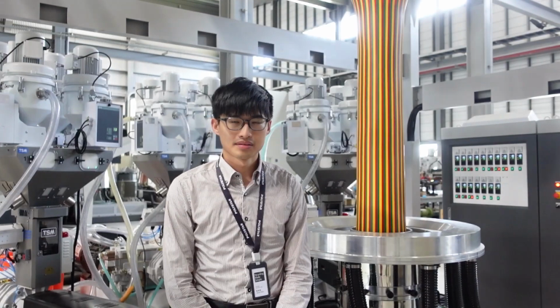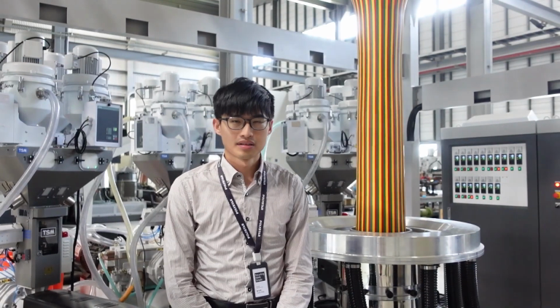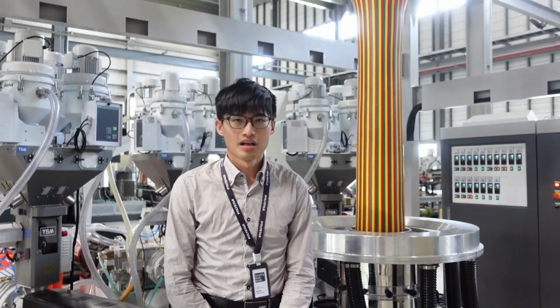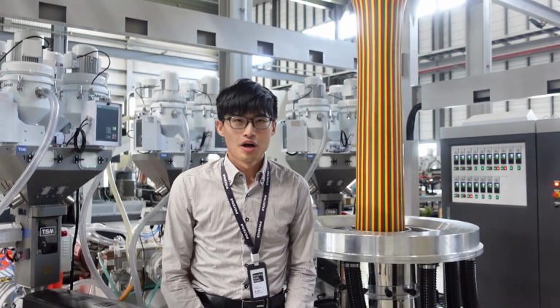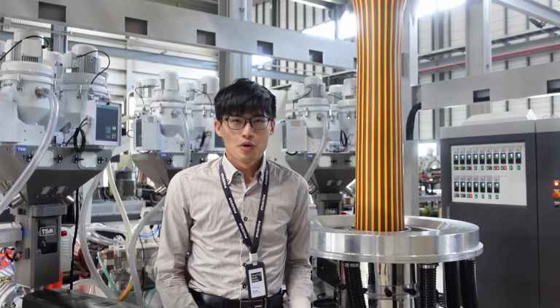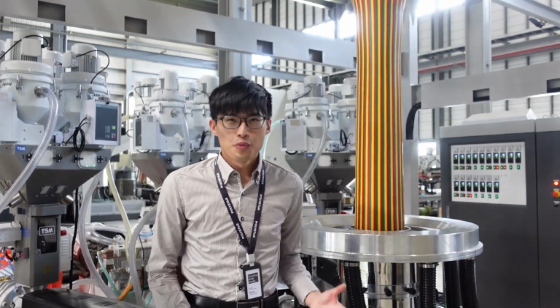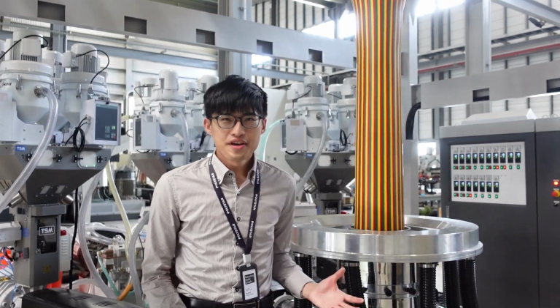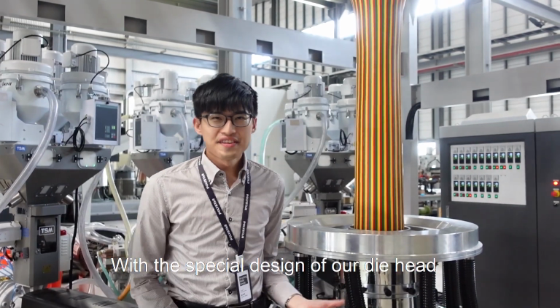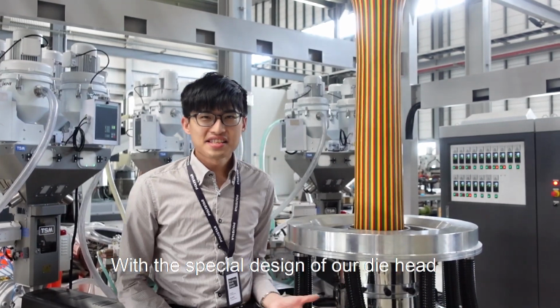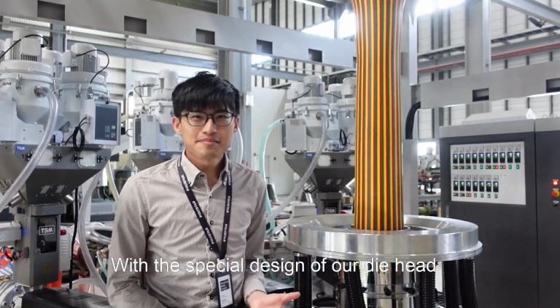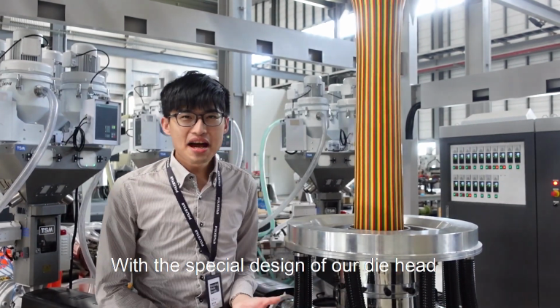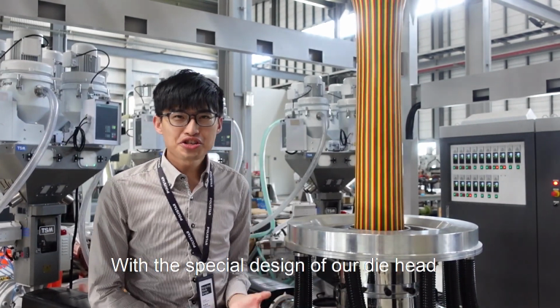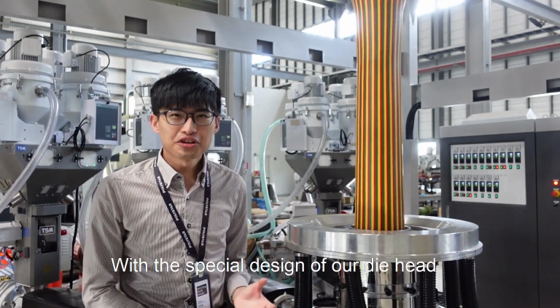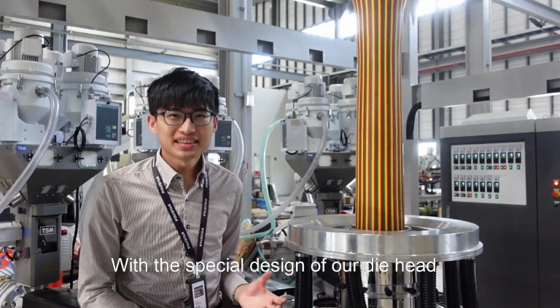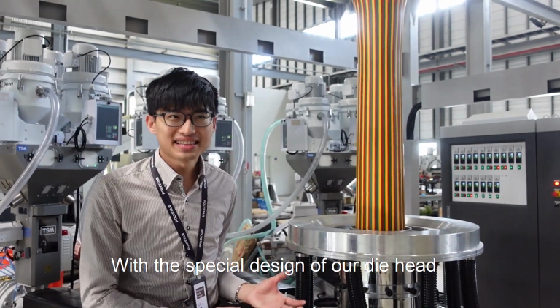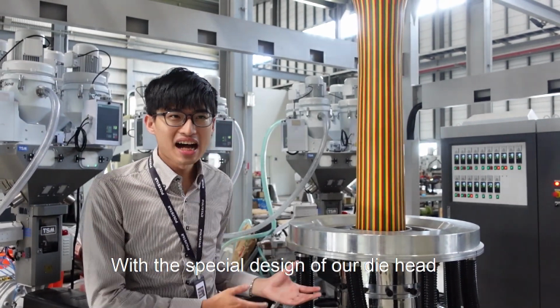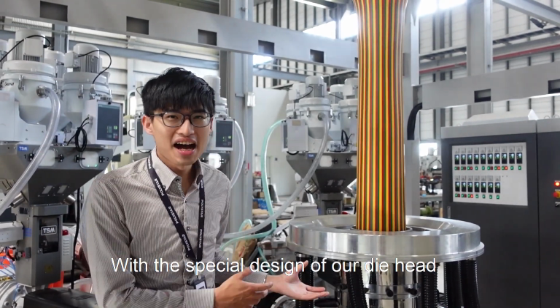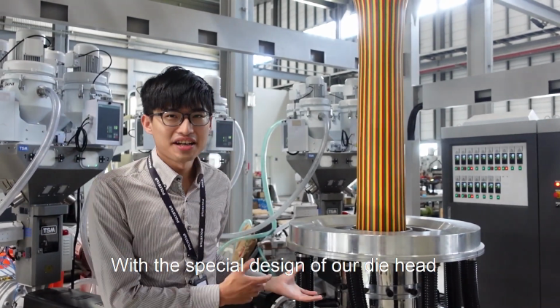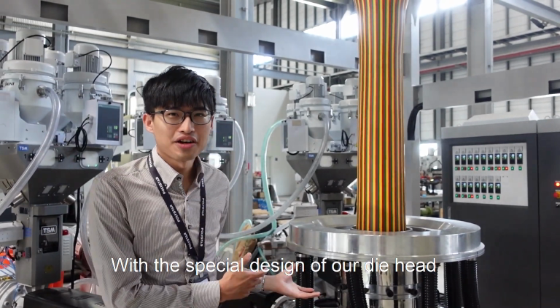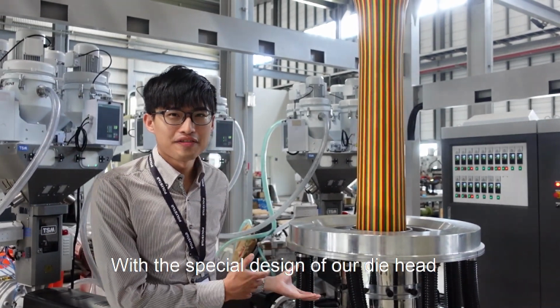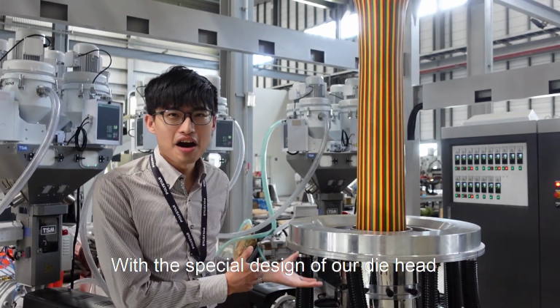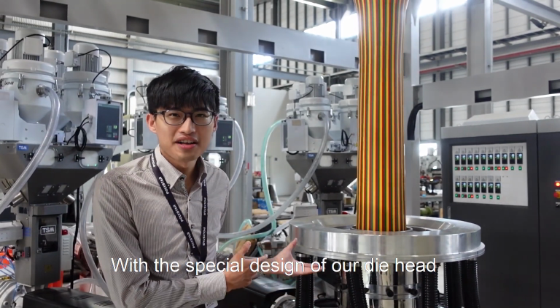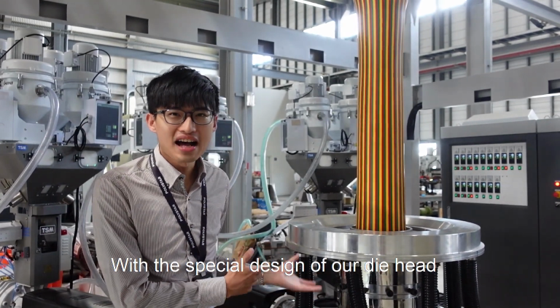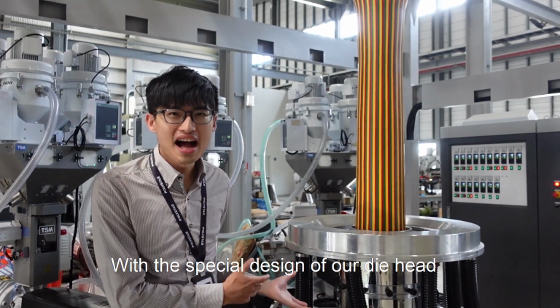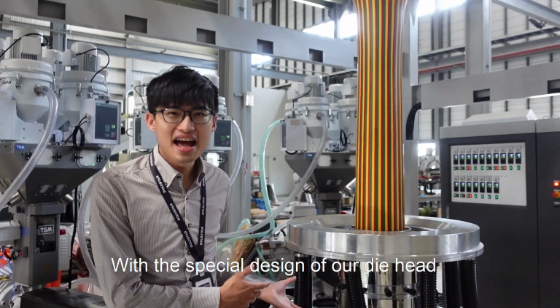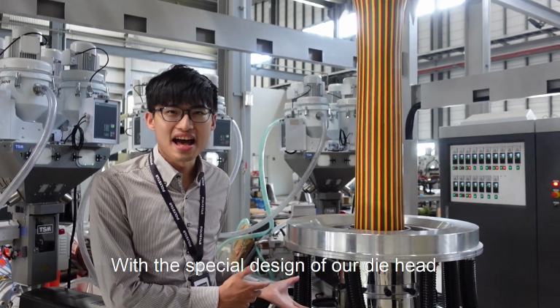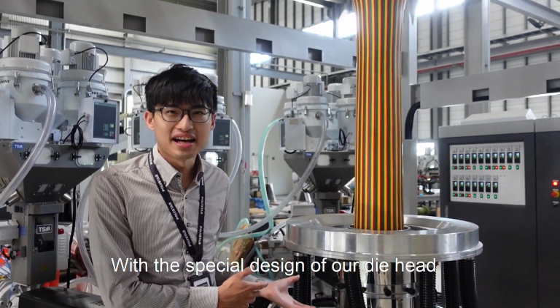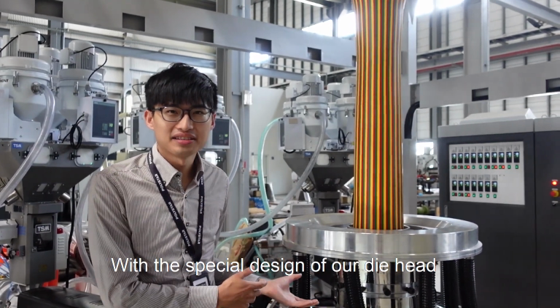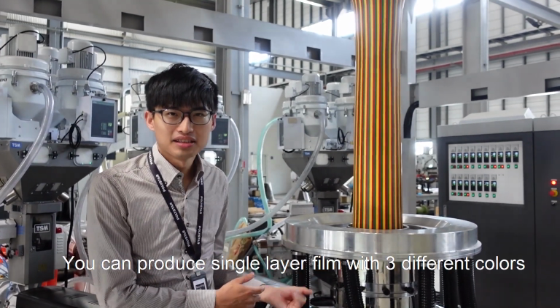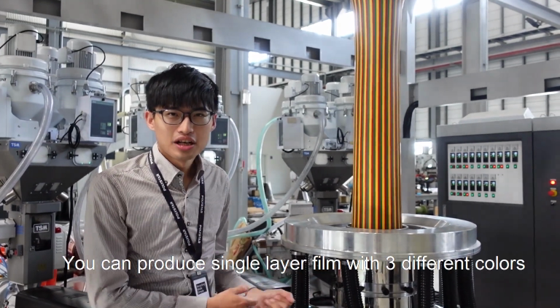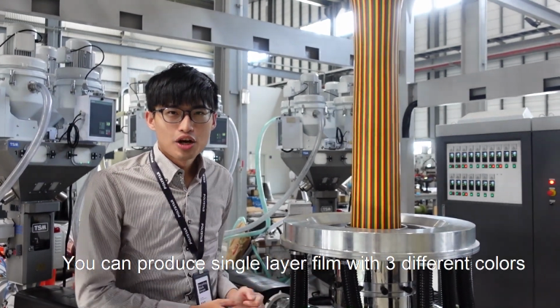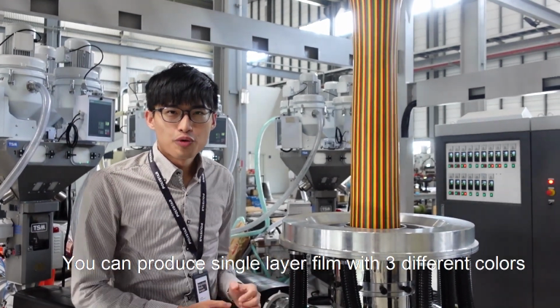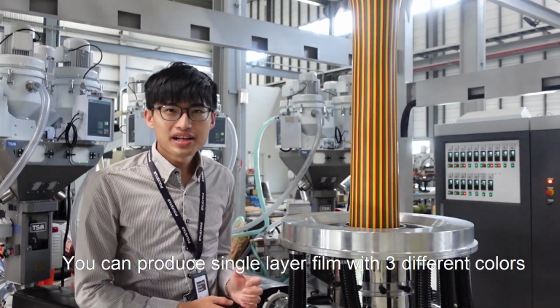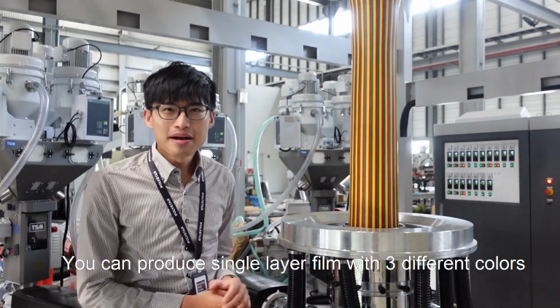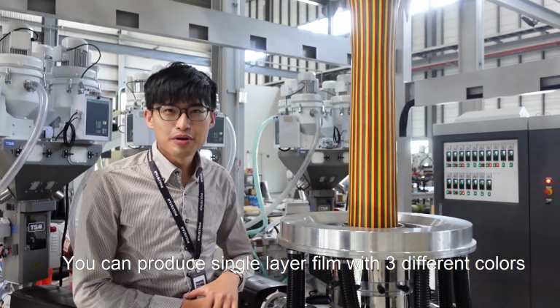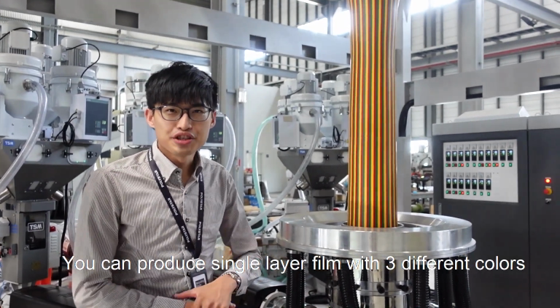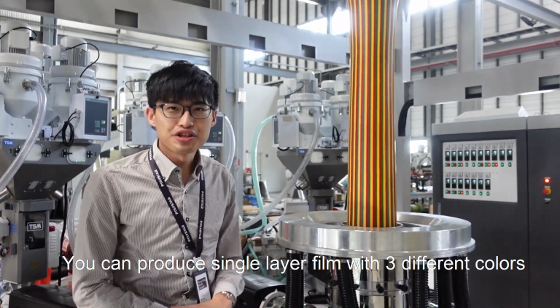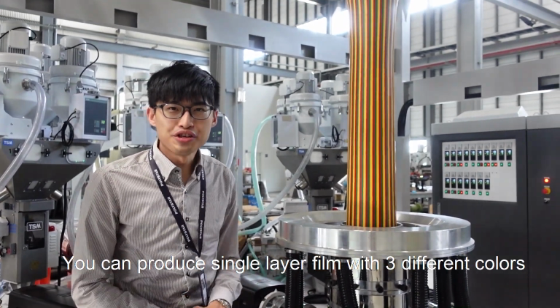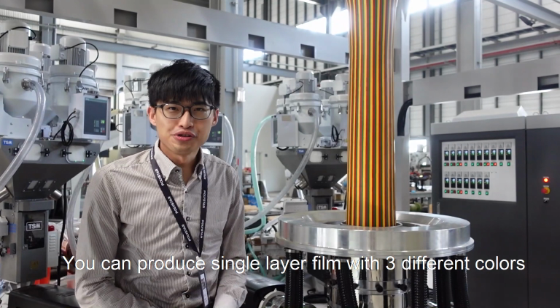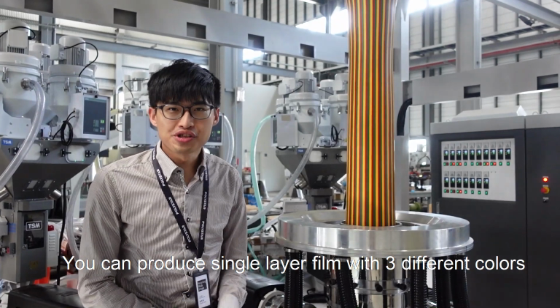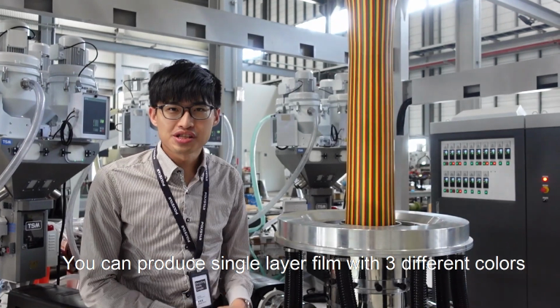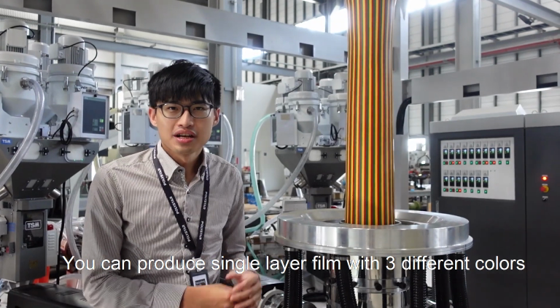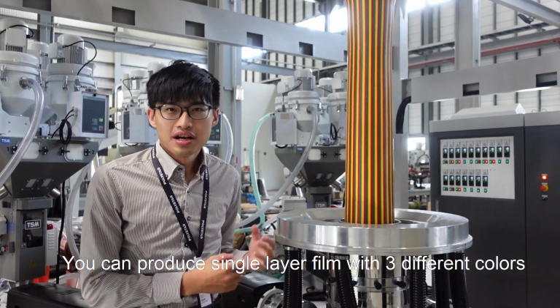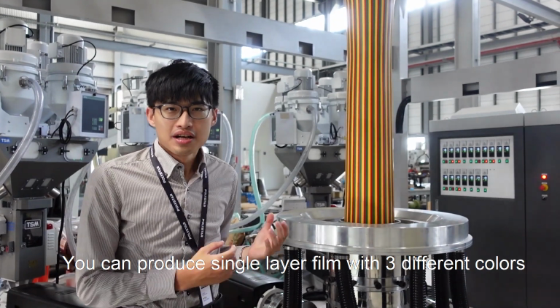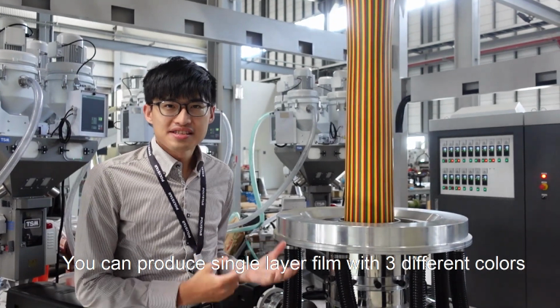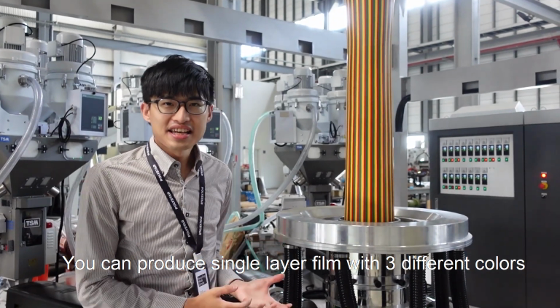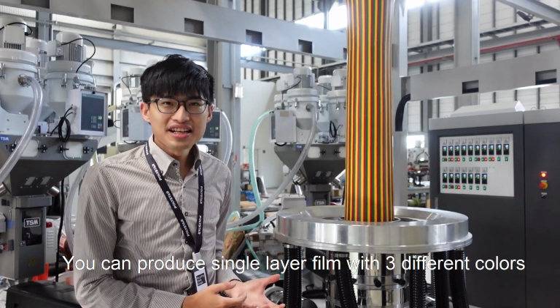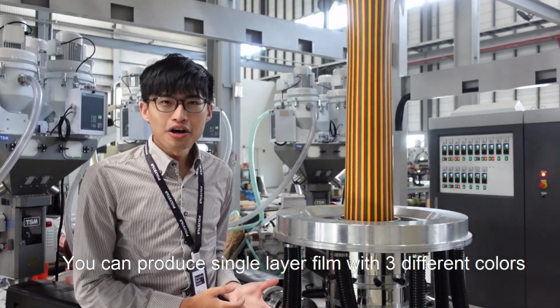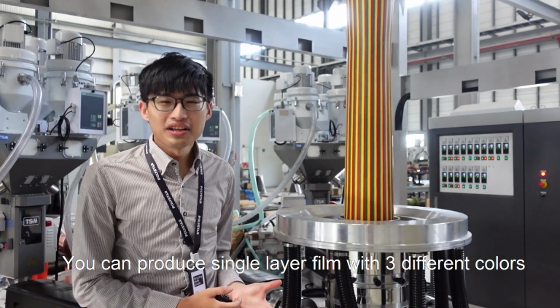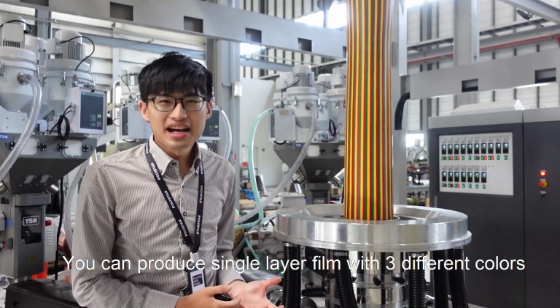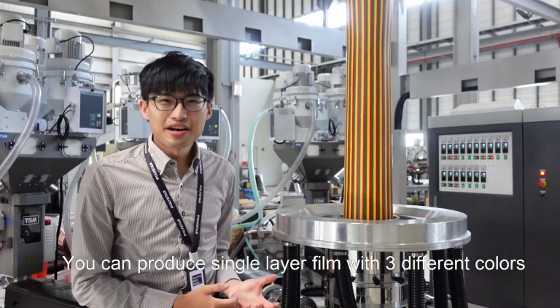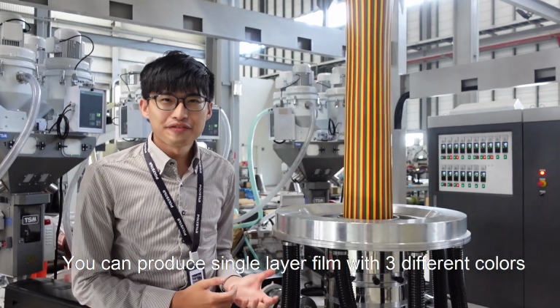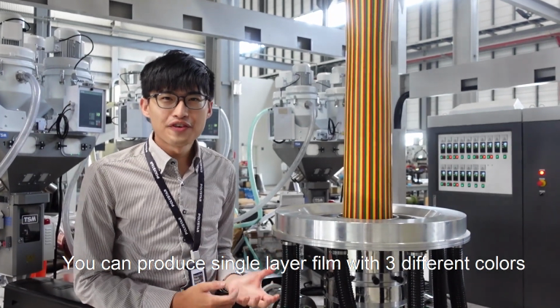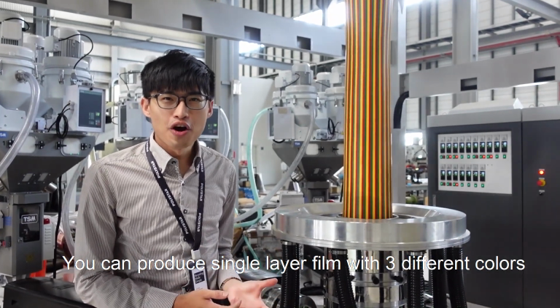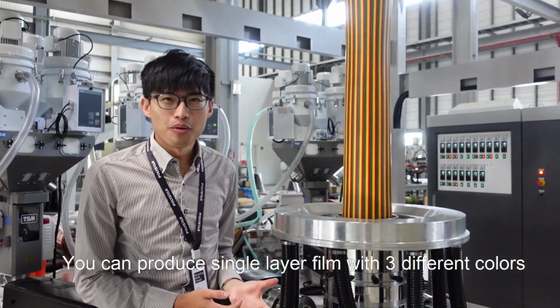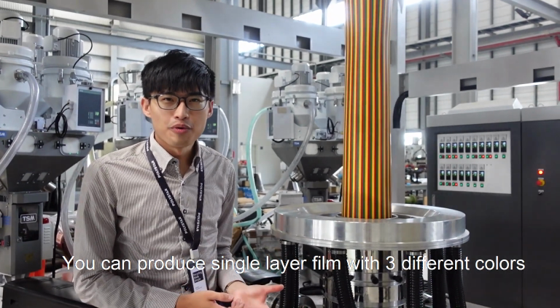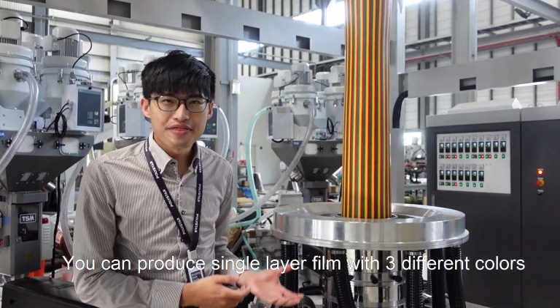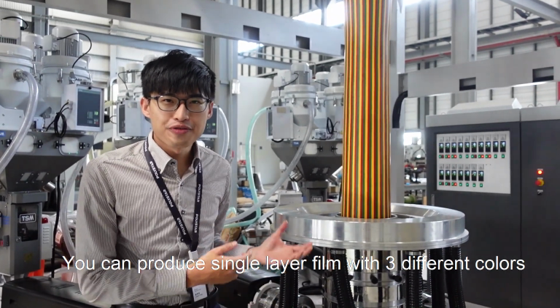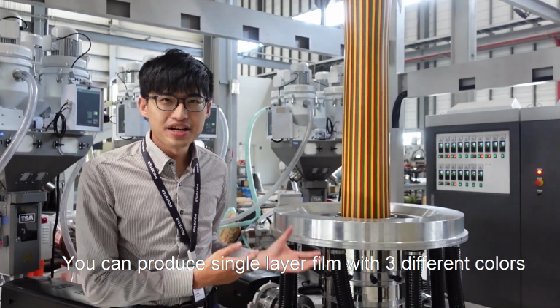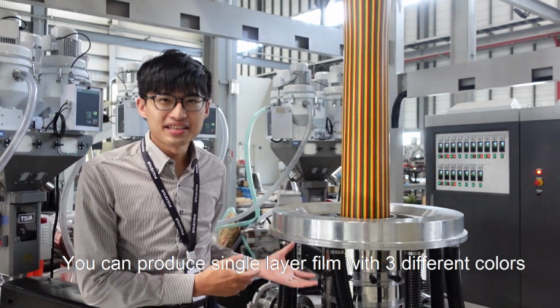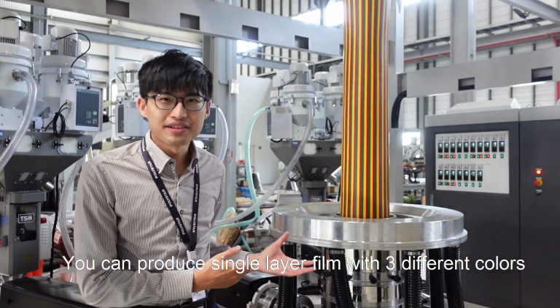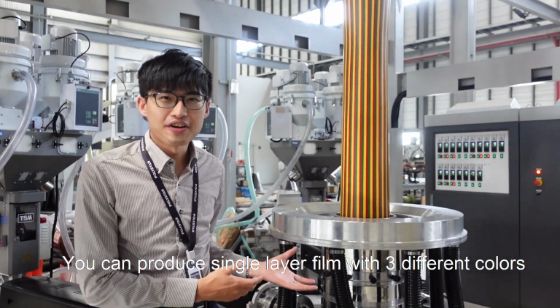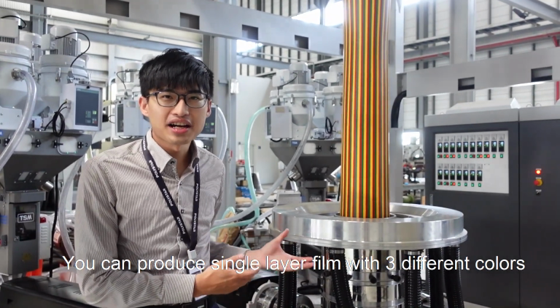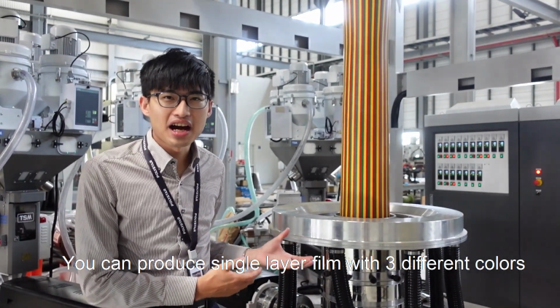With the special design of our die head, you can produce single layer film with three different colors.